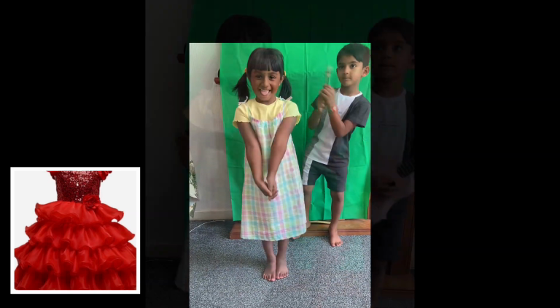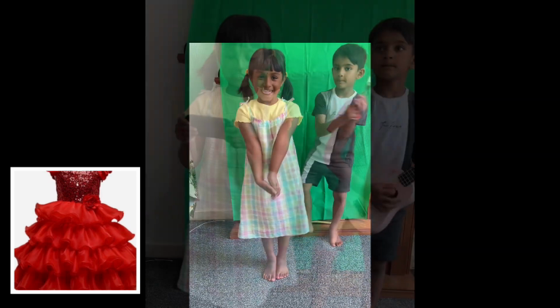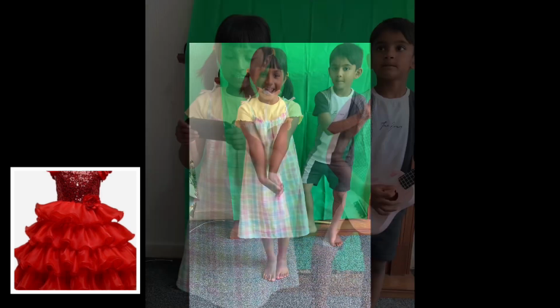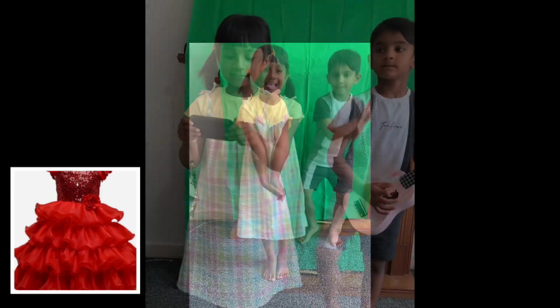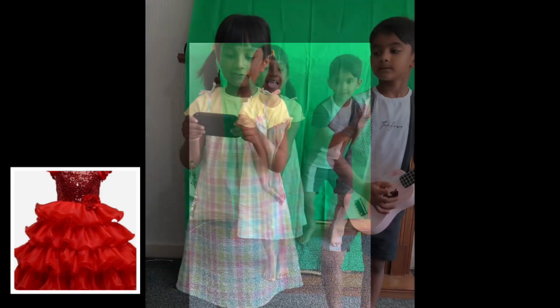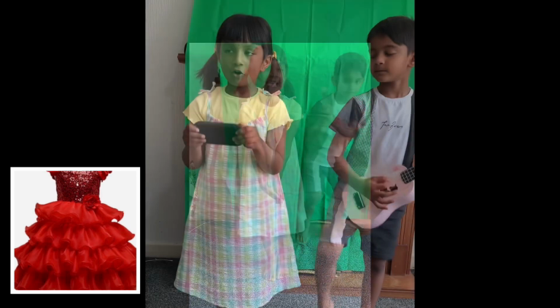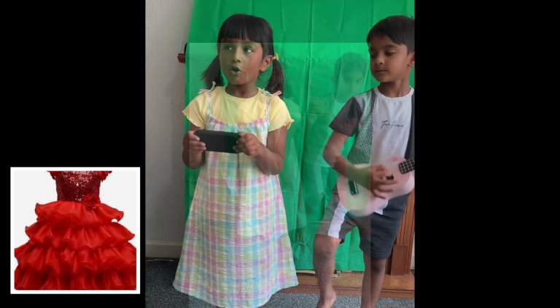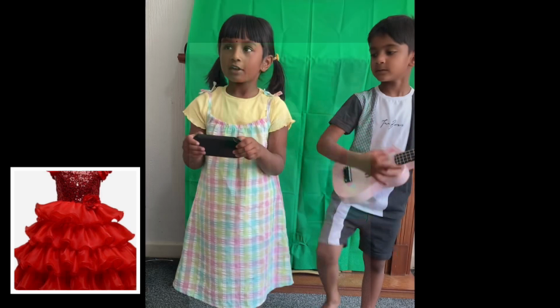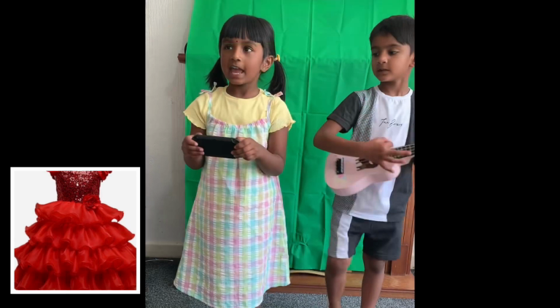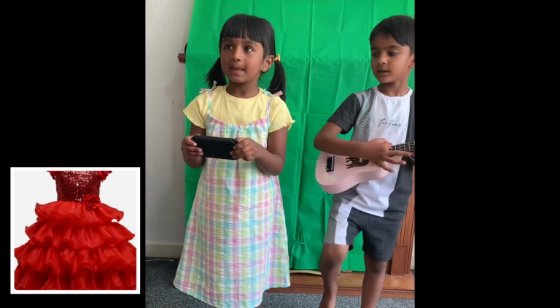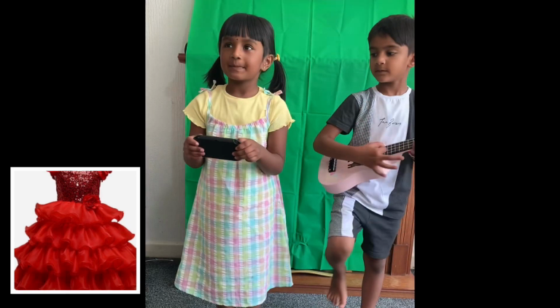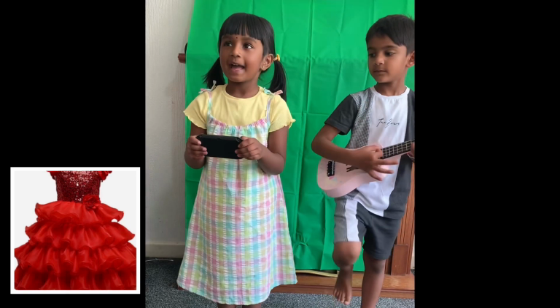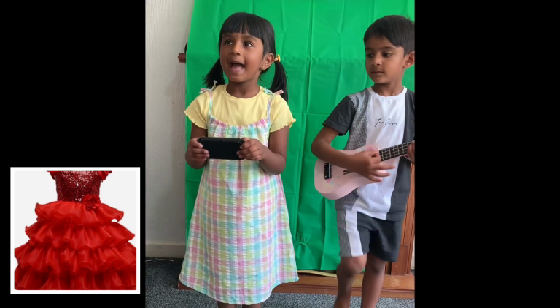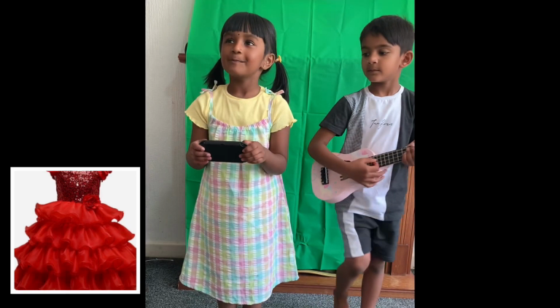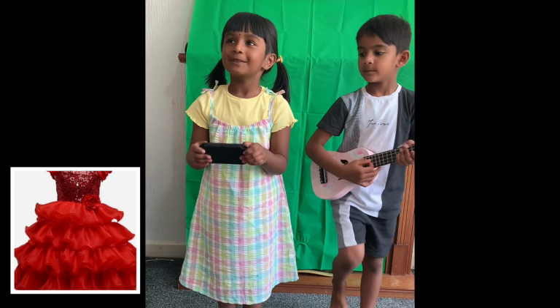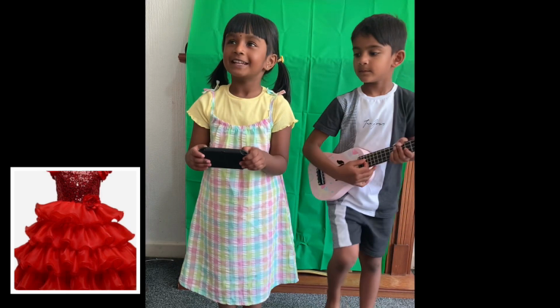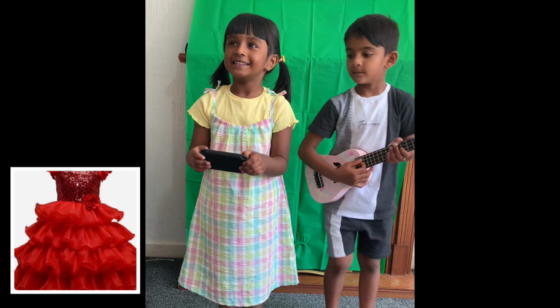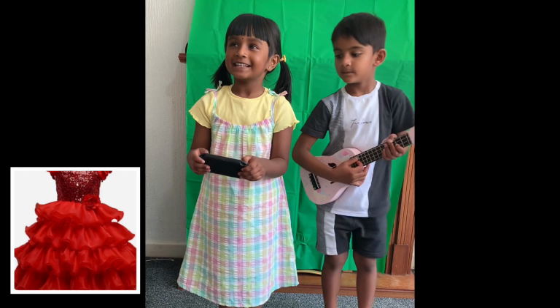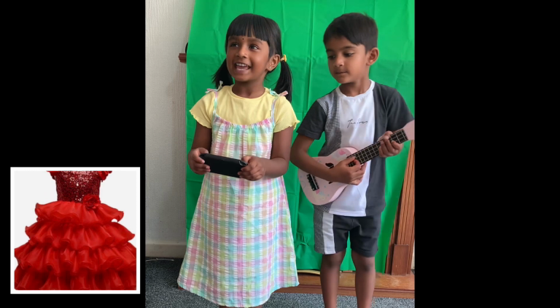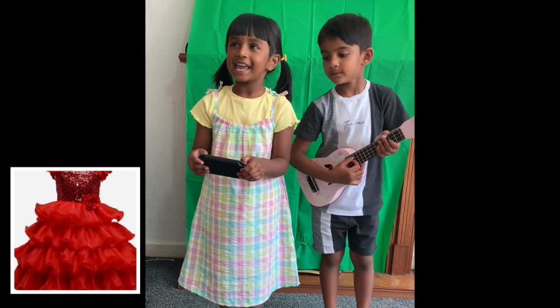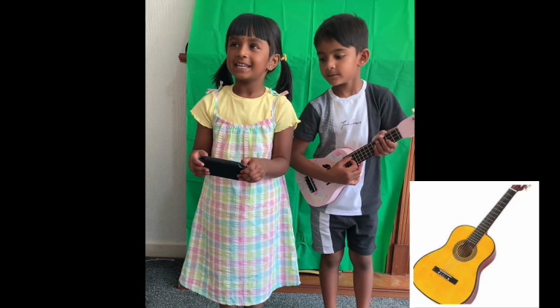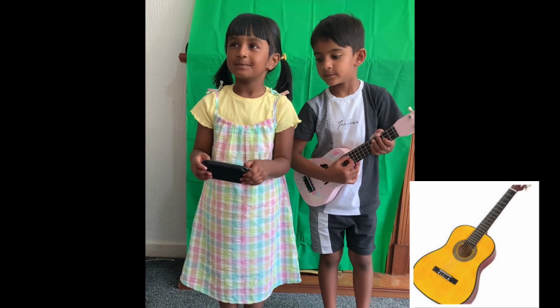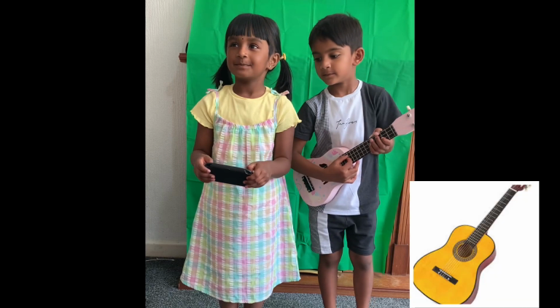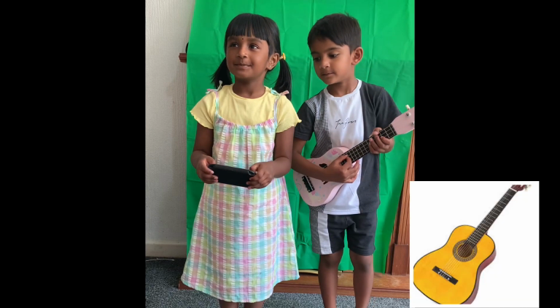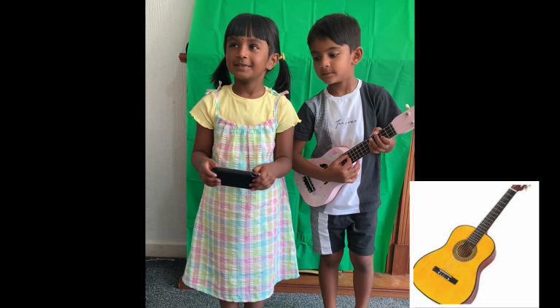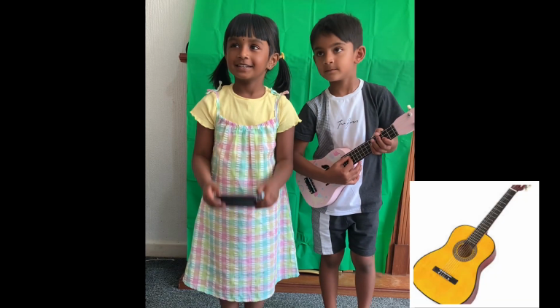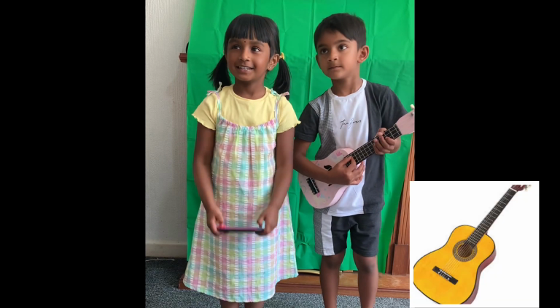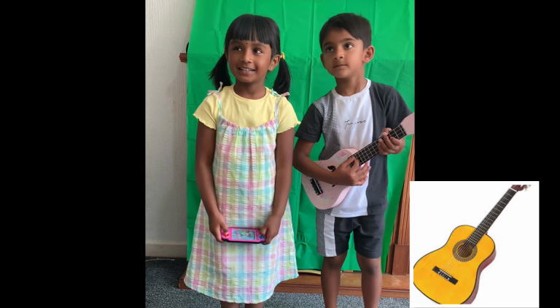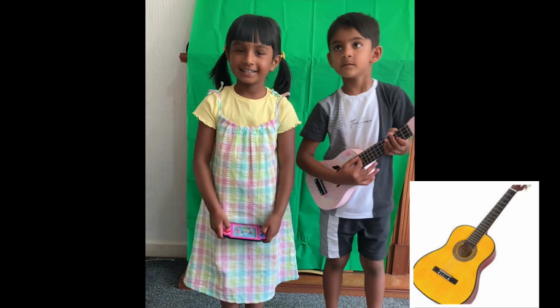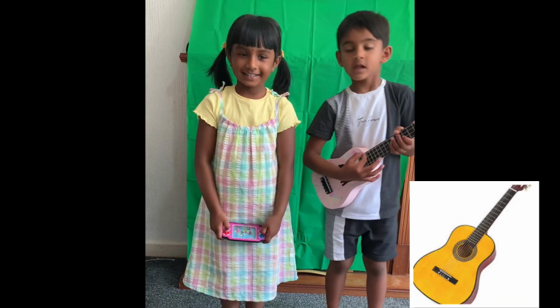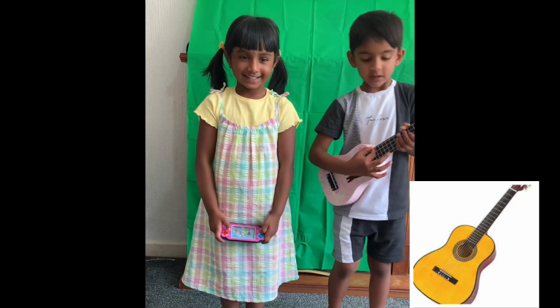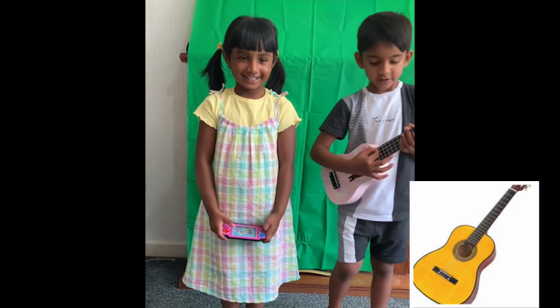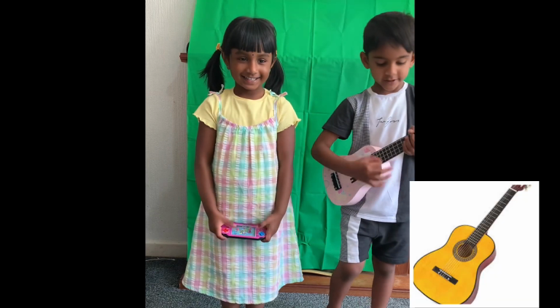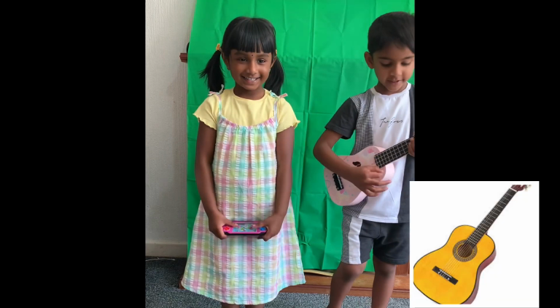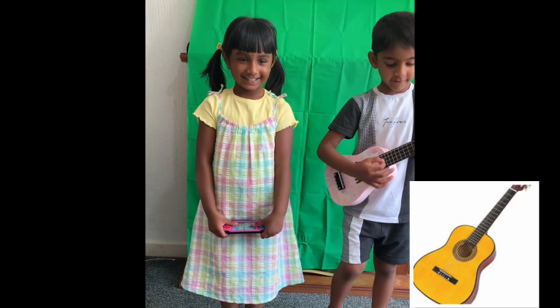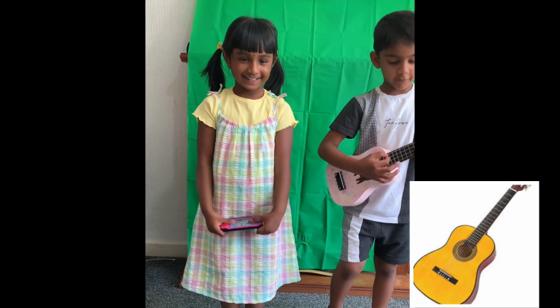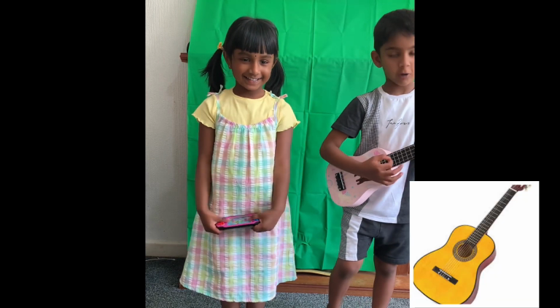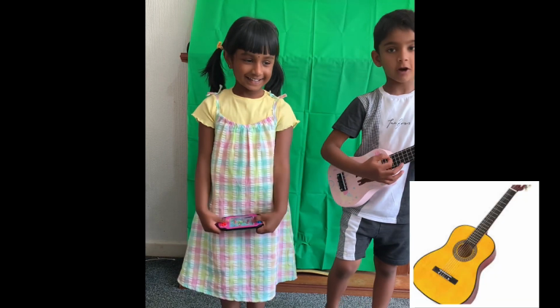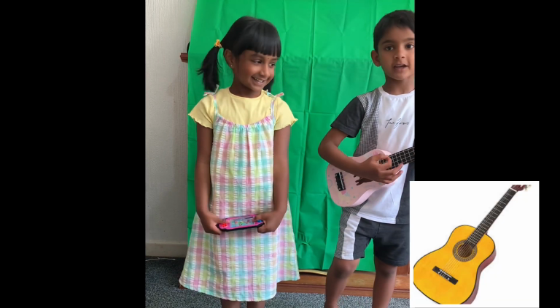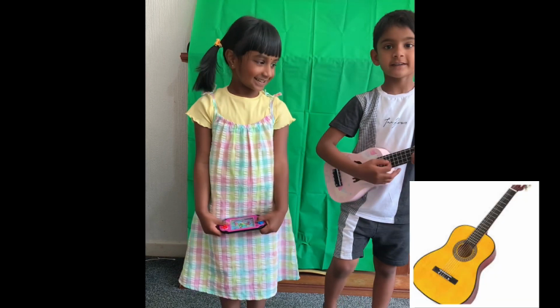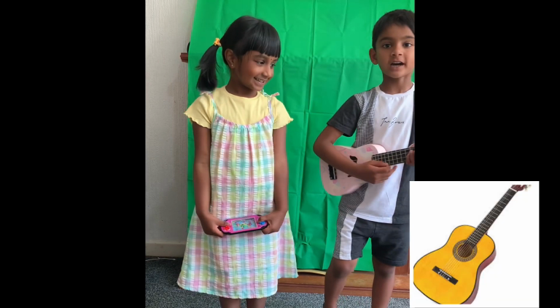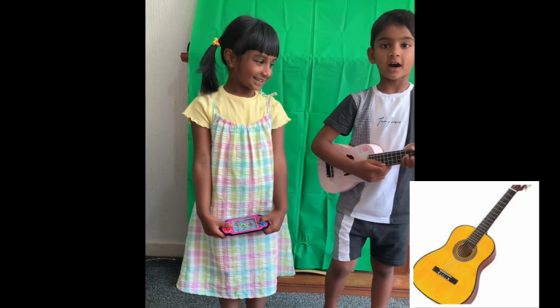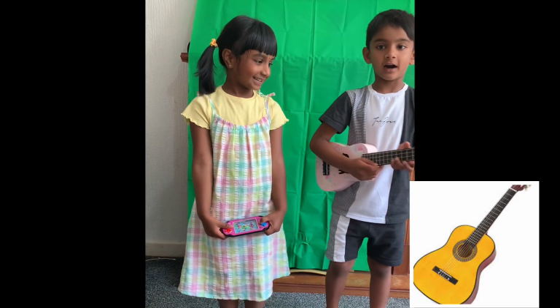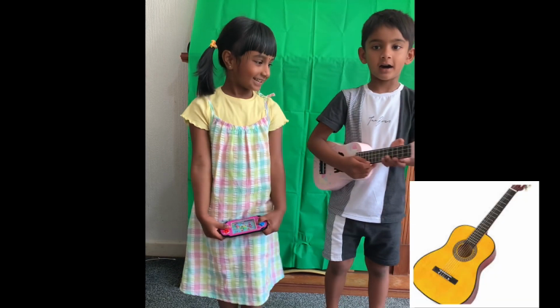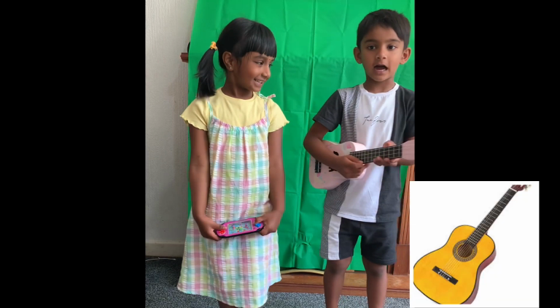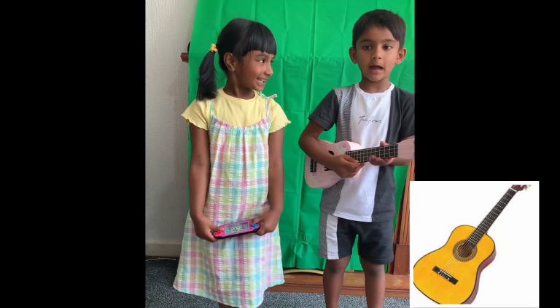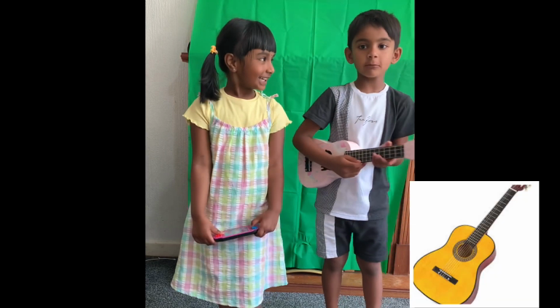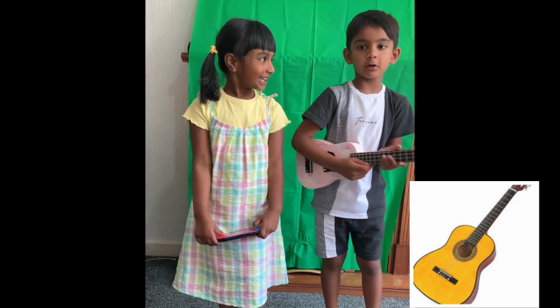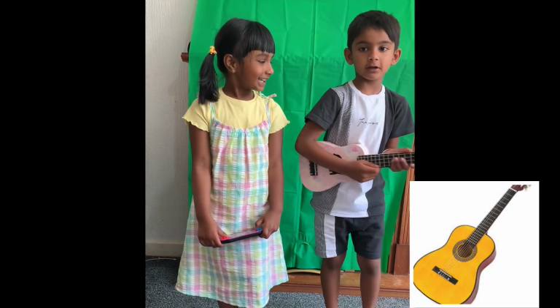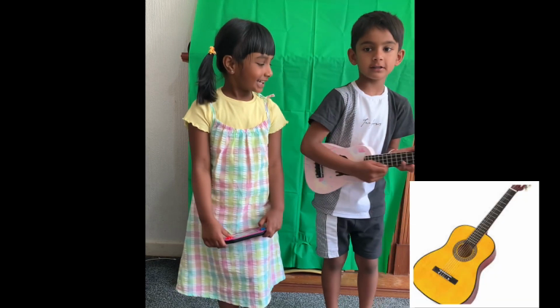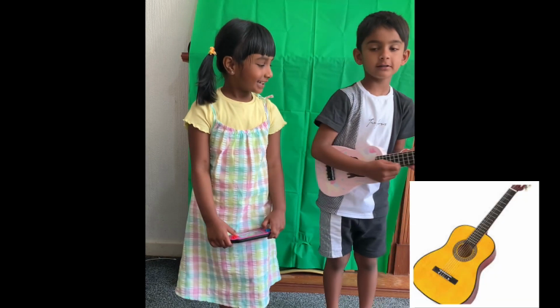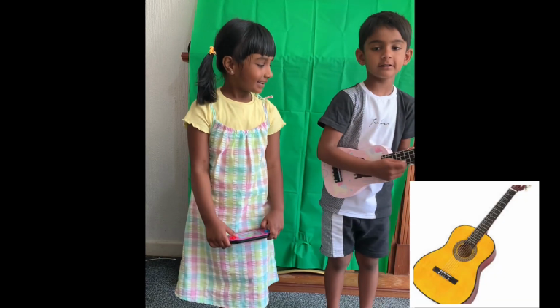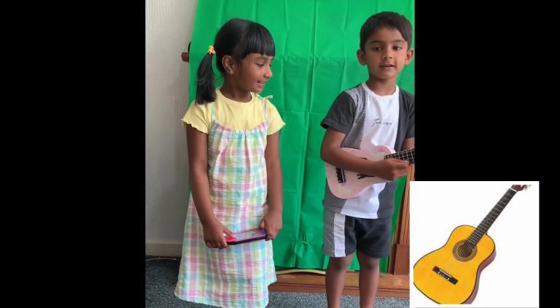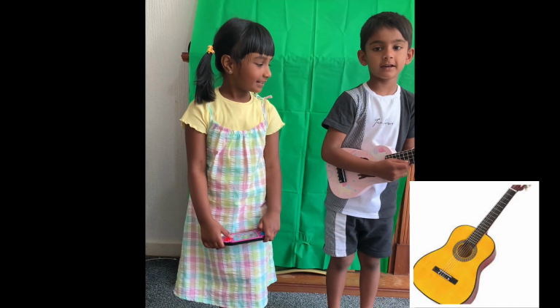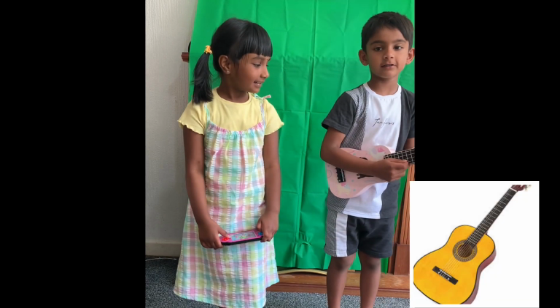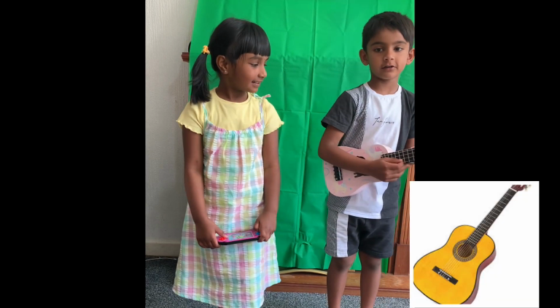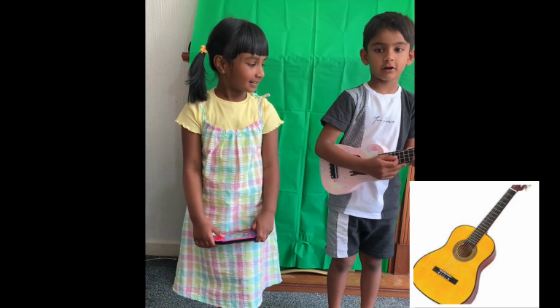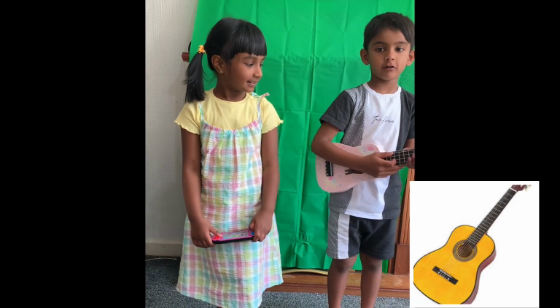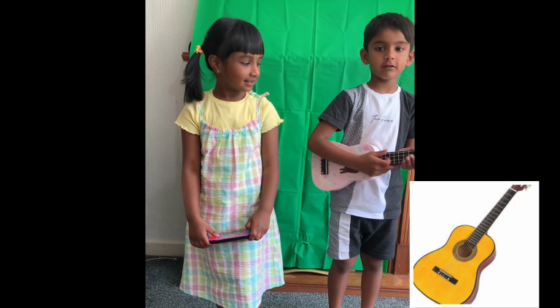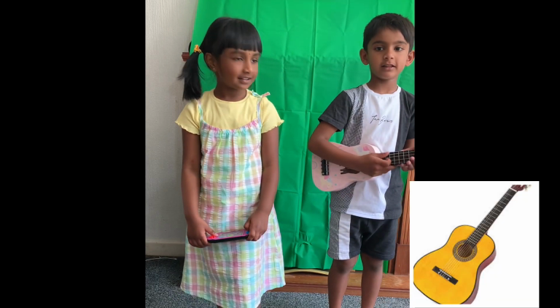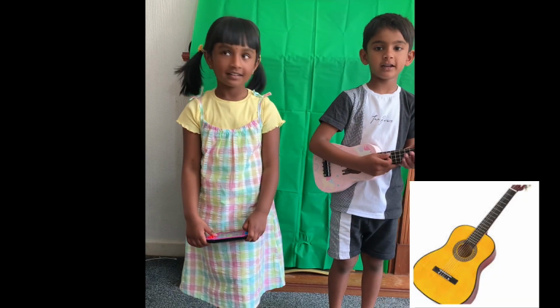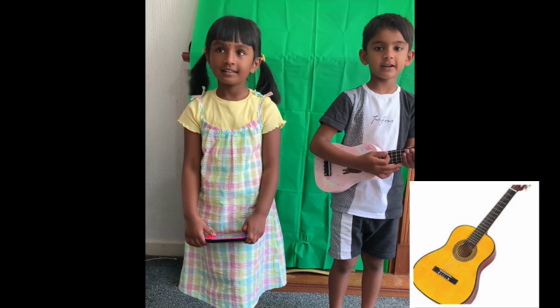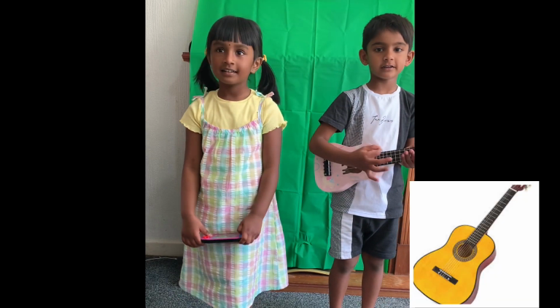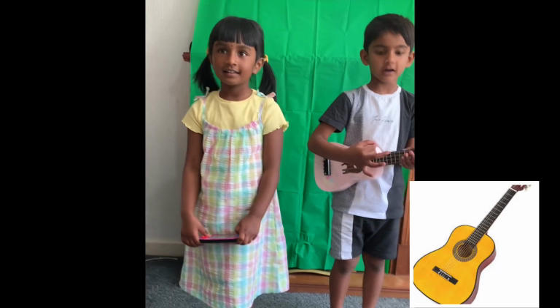G for Game. I'll play the game. G for Guitar. I'm going to sing a song with a guitar.